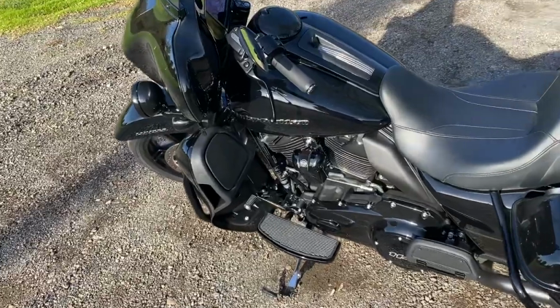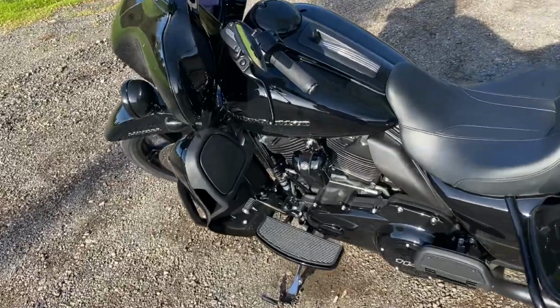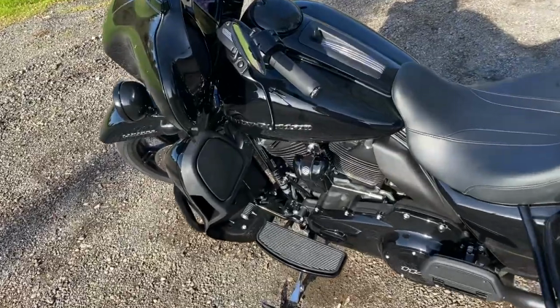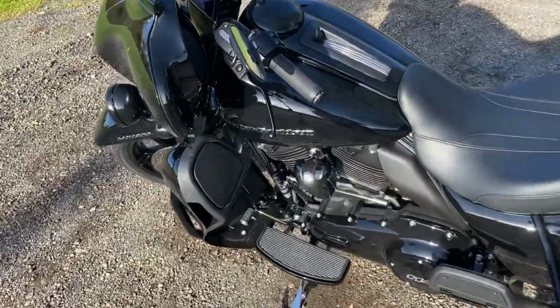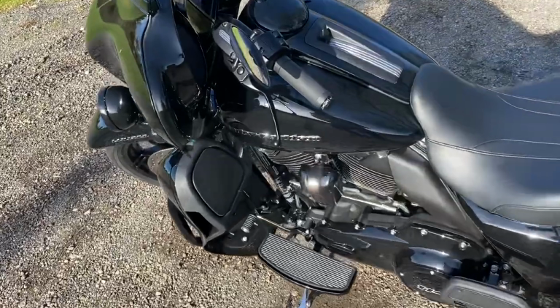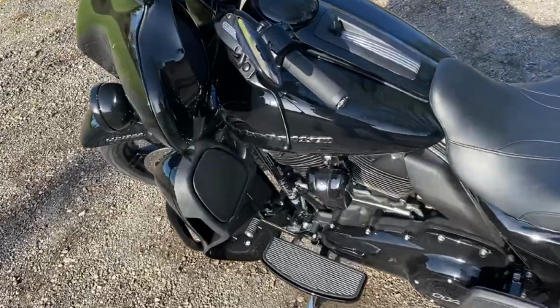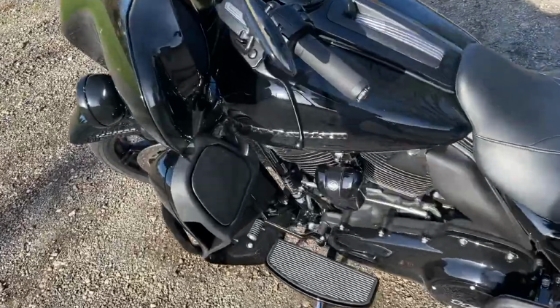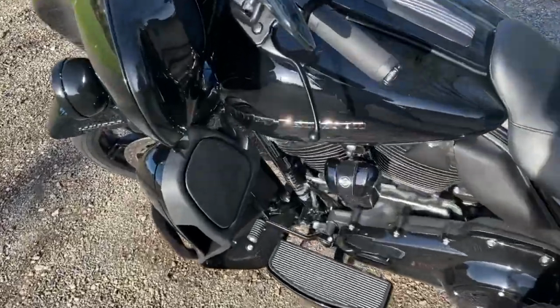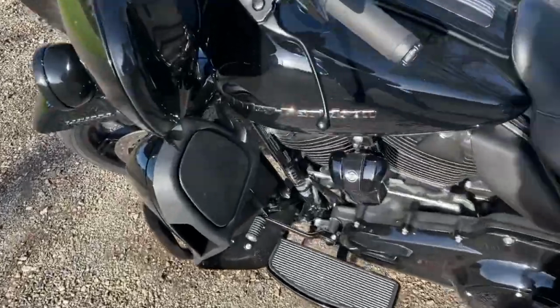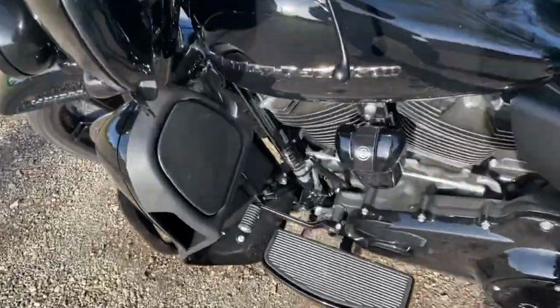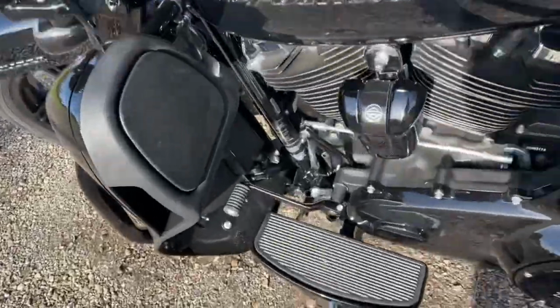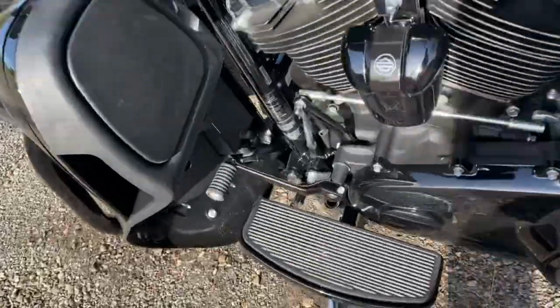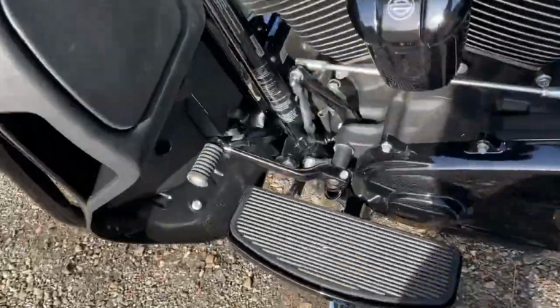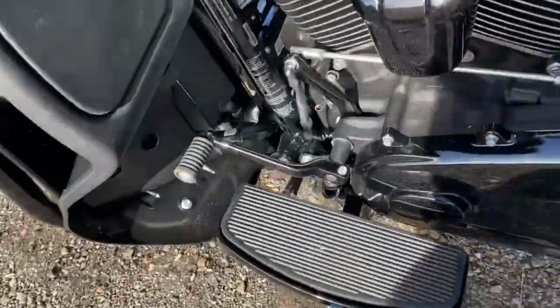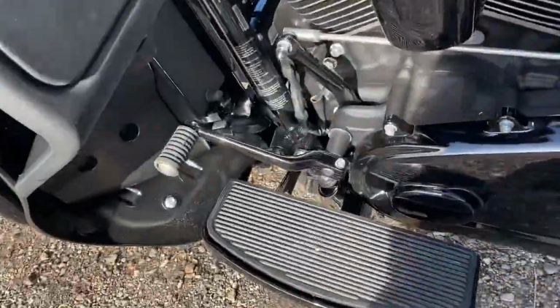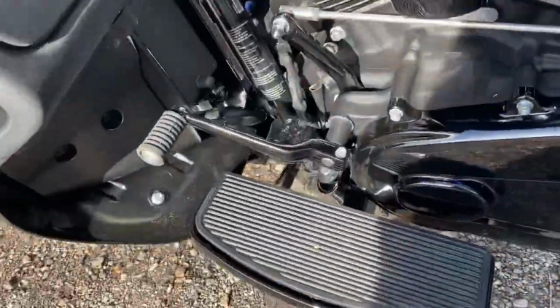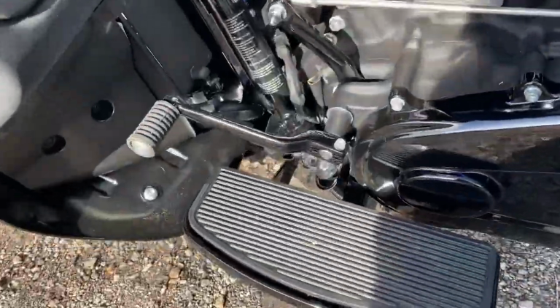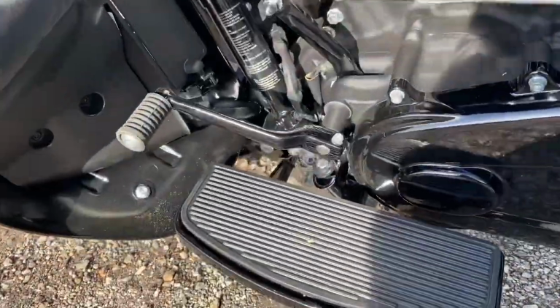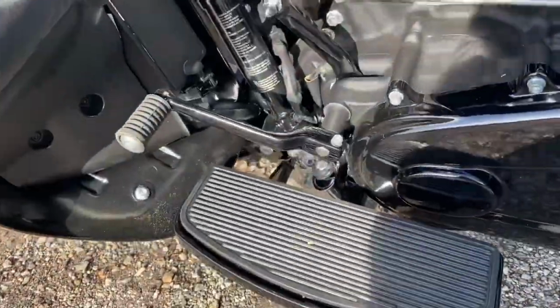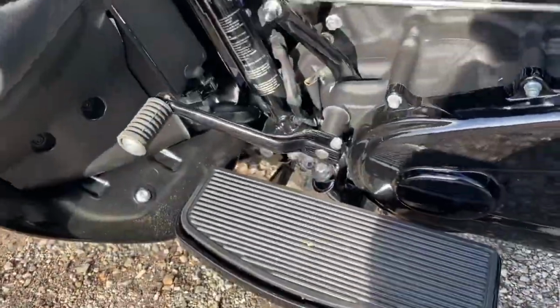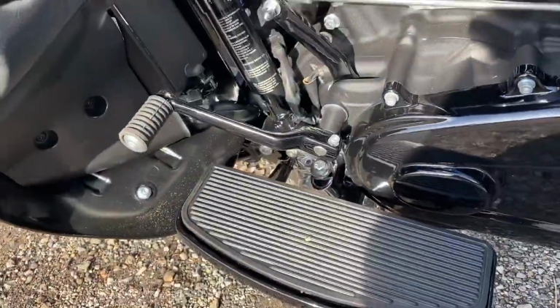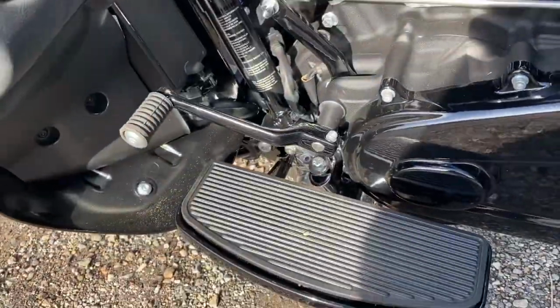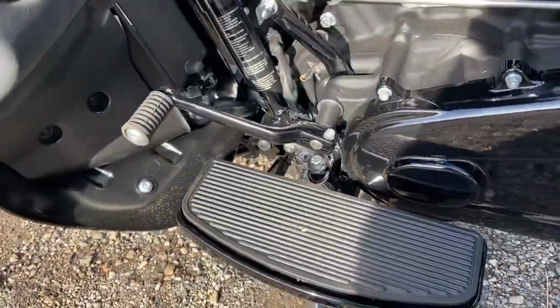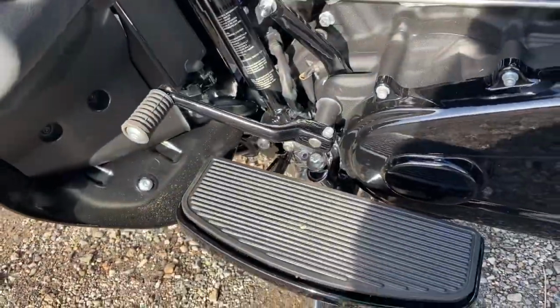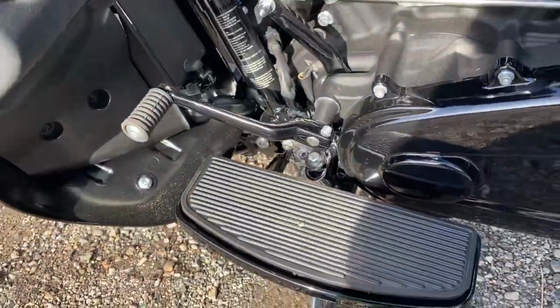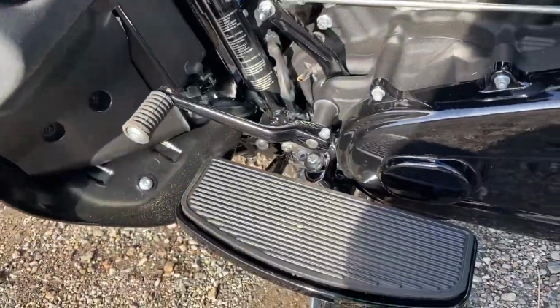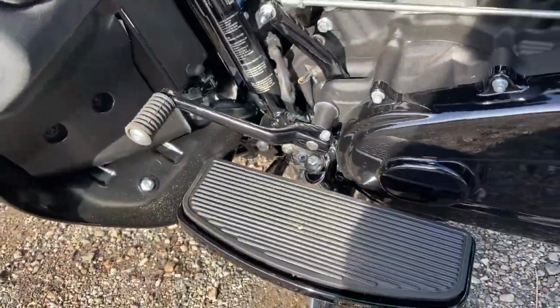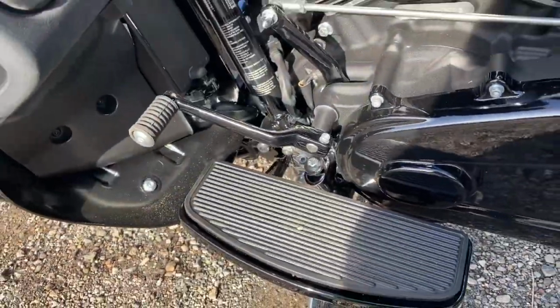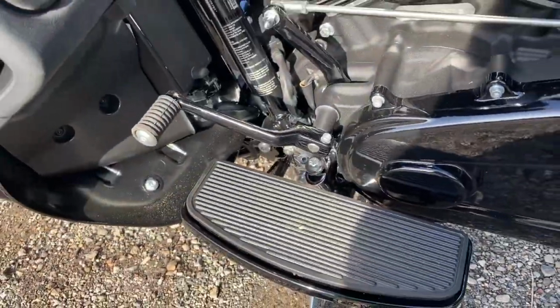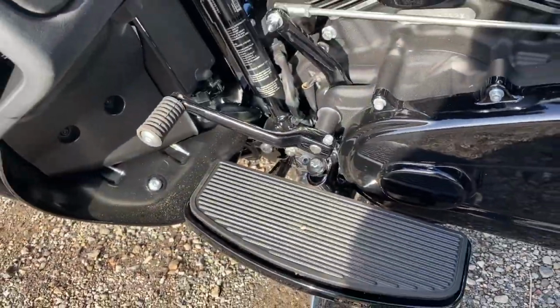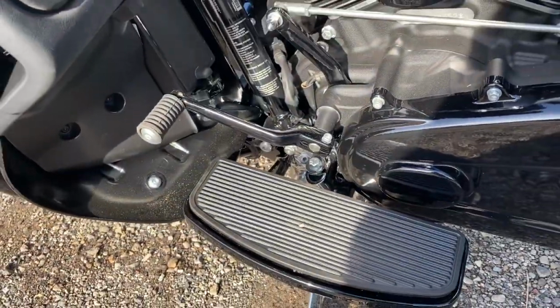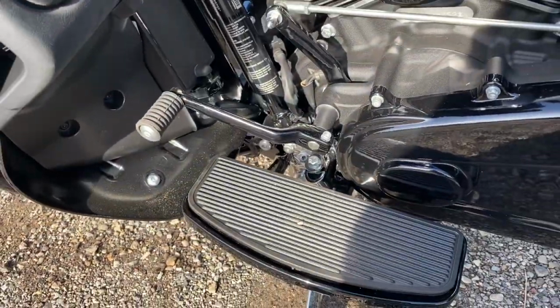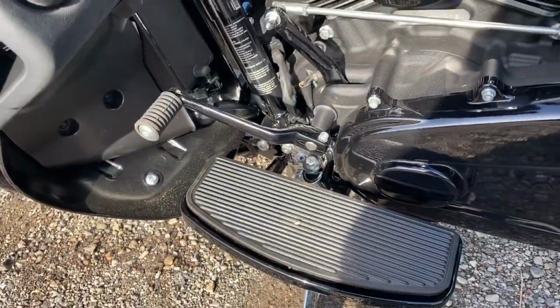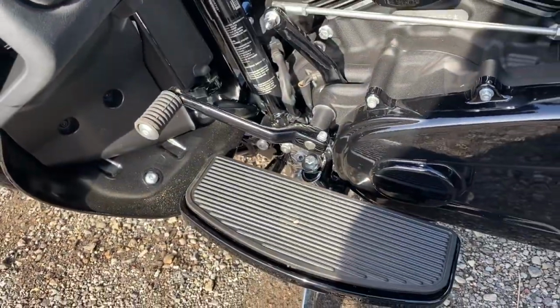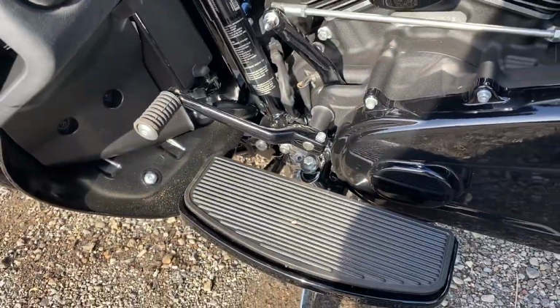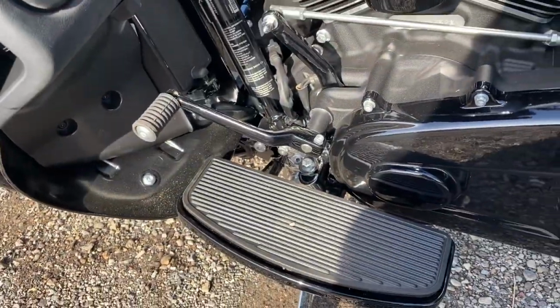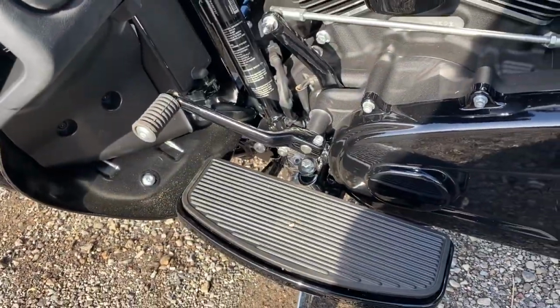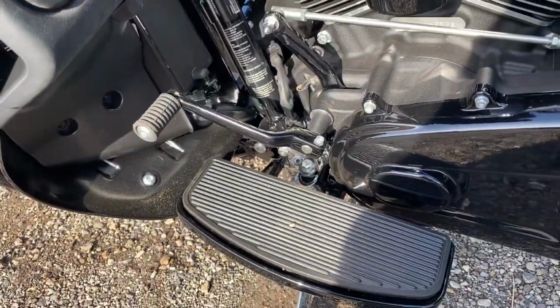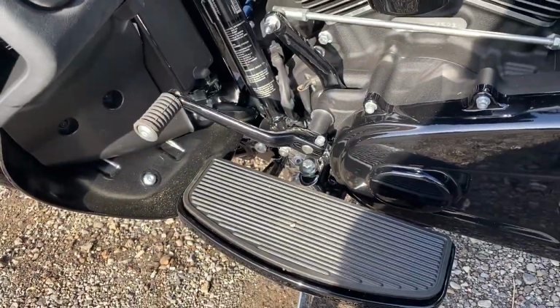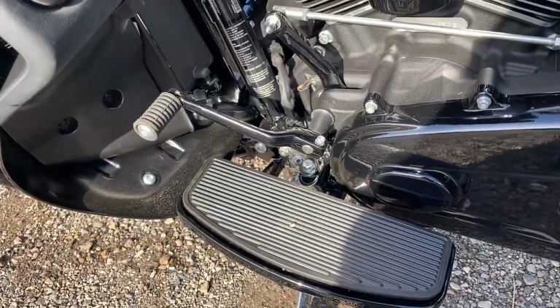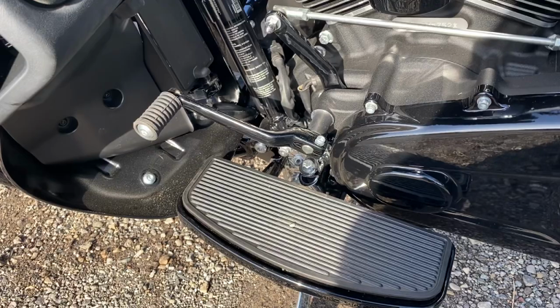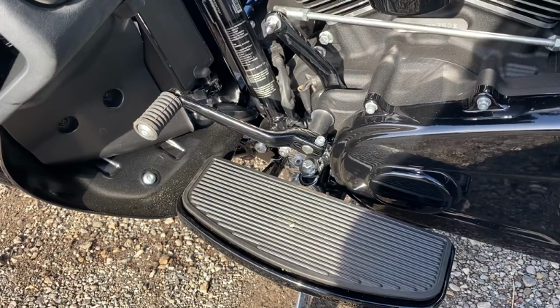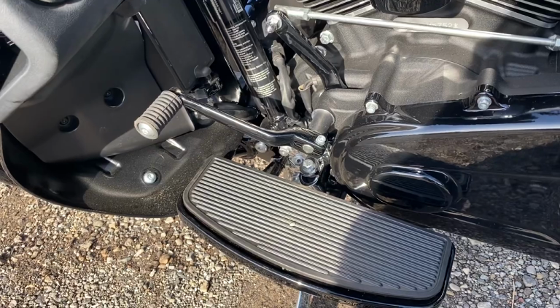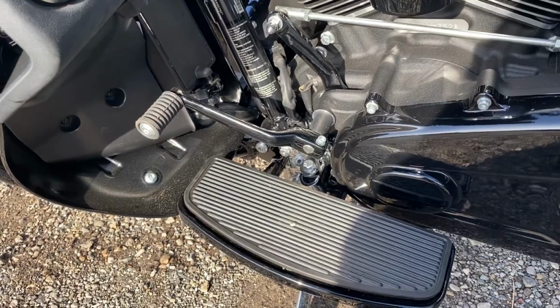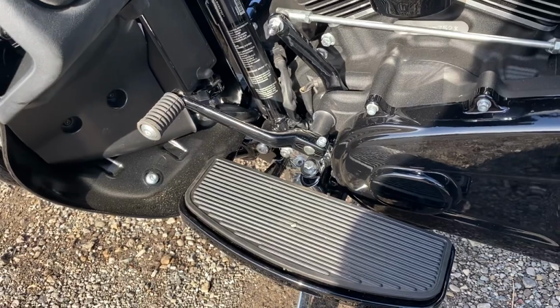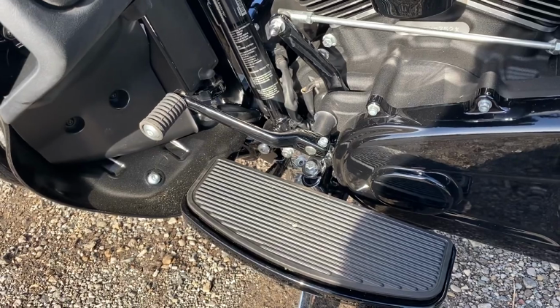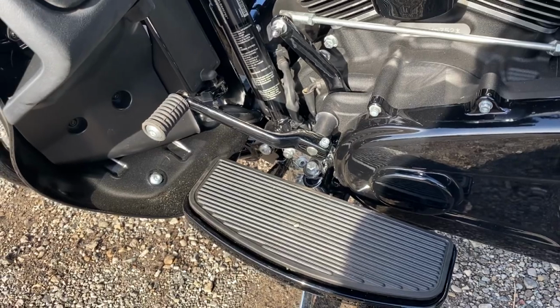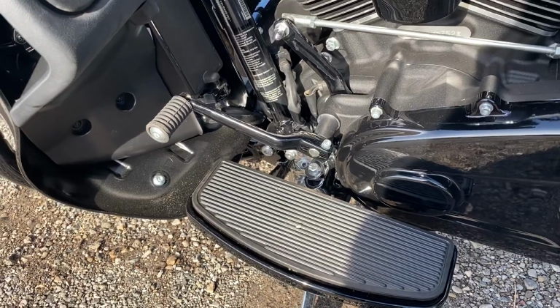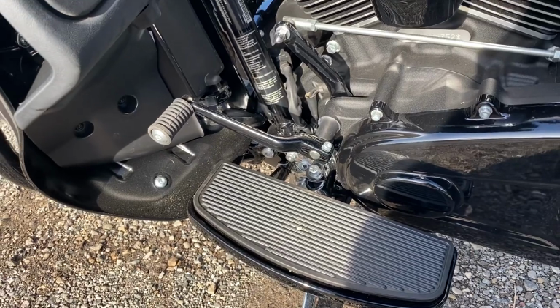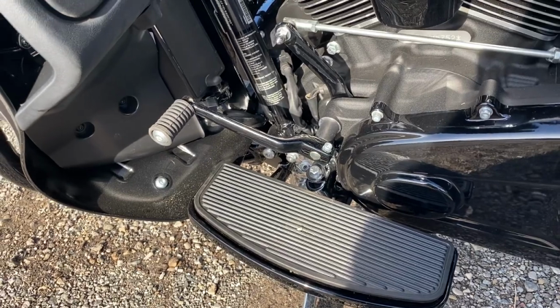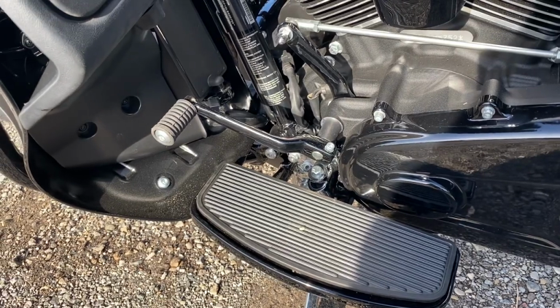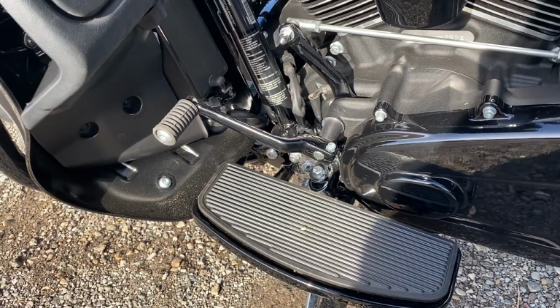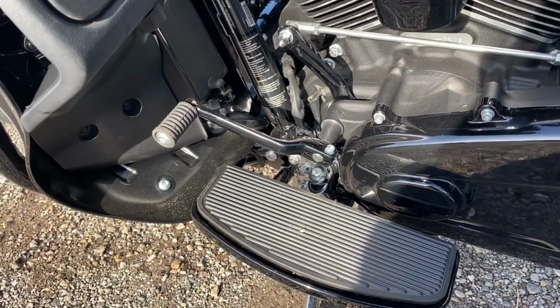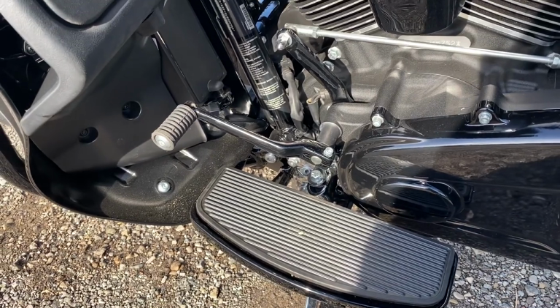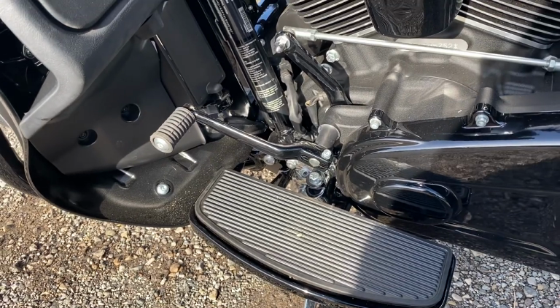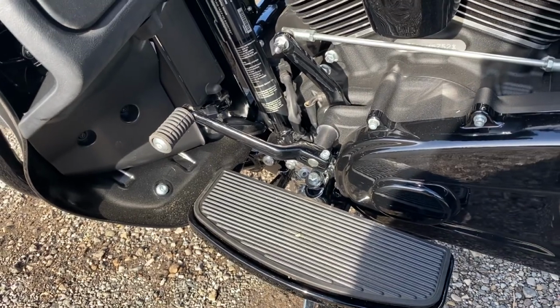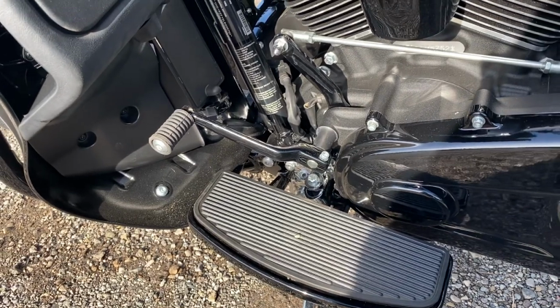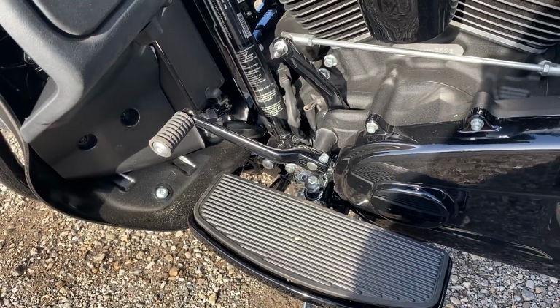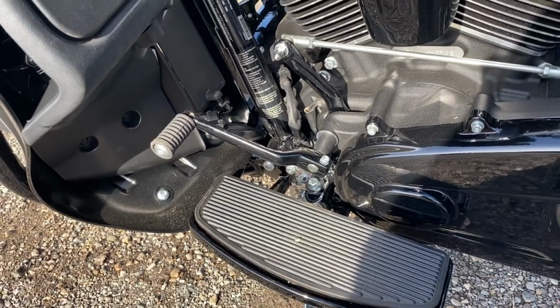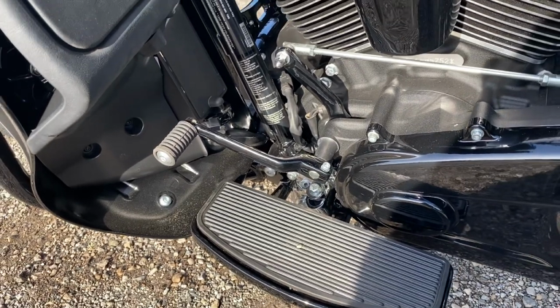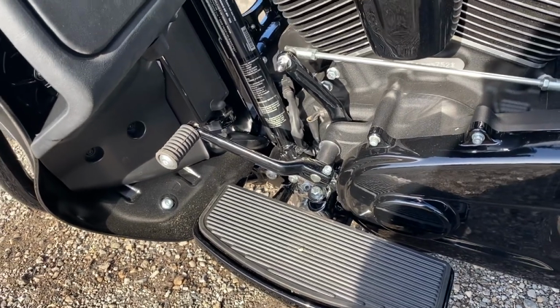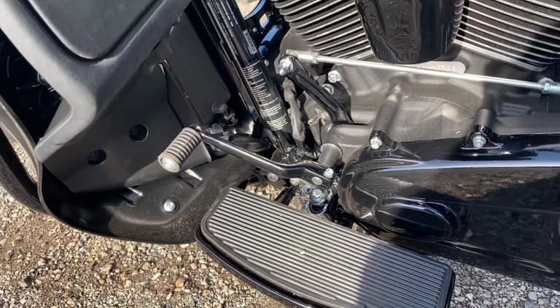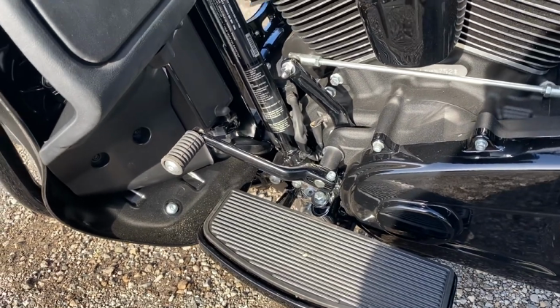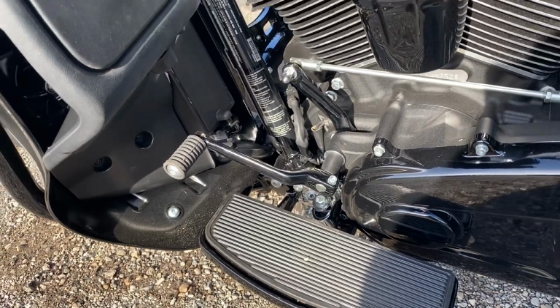Something new for 2020 — no heel shifter, finally. I hate heel shifters. I'll never ride a bike with a heel shifter.